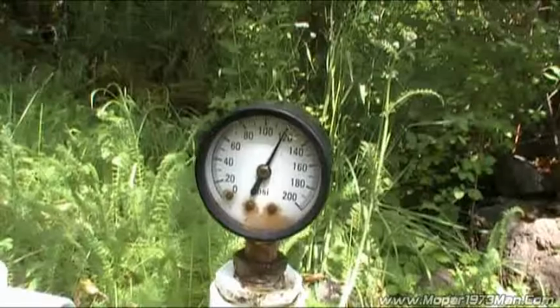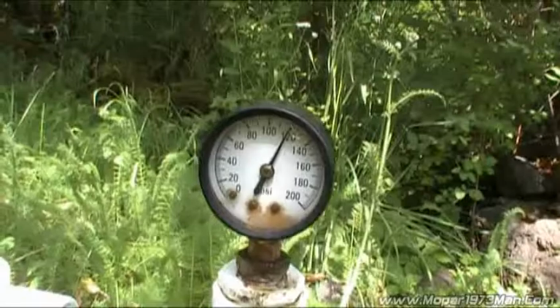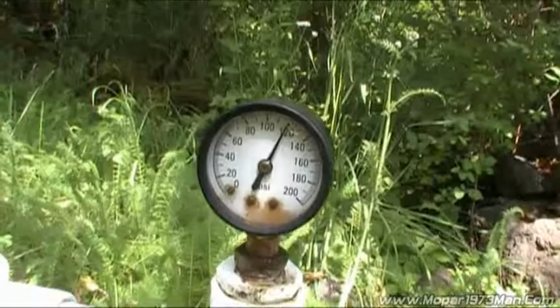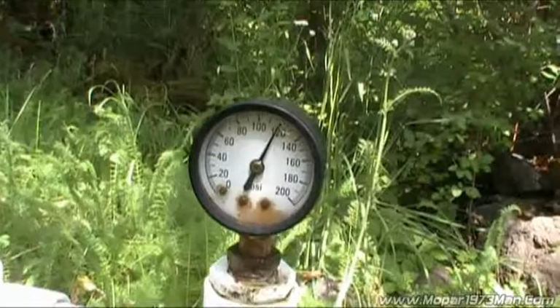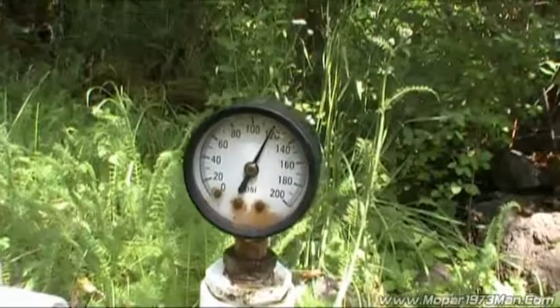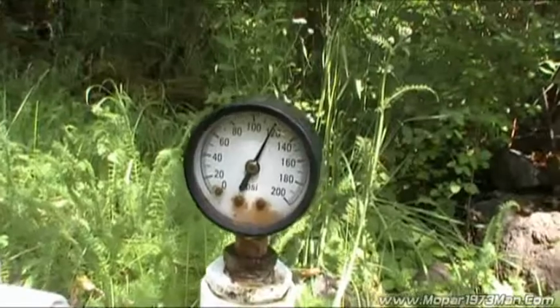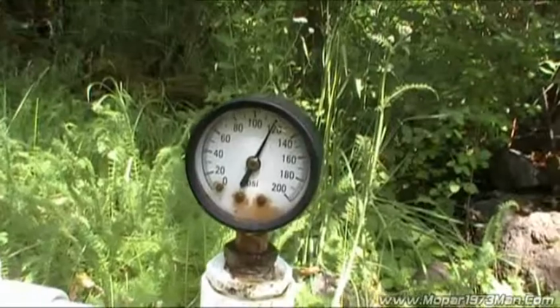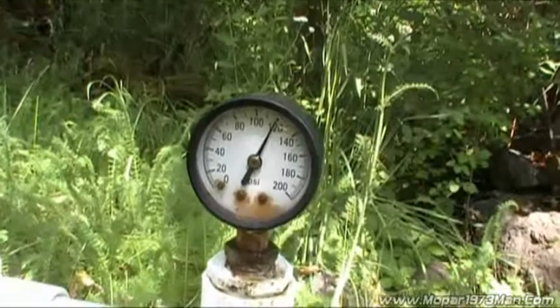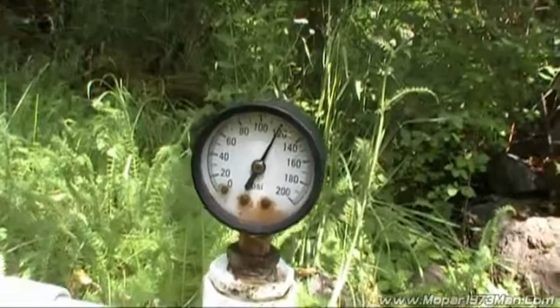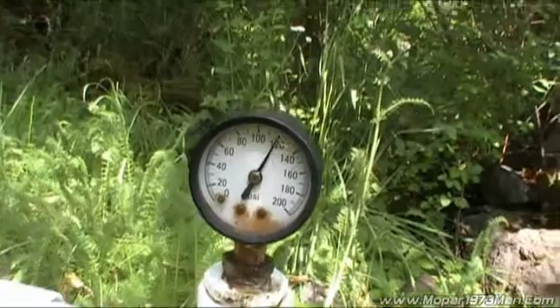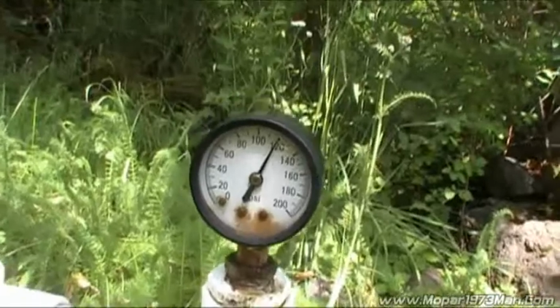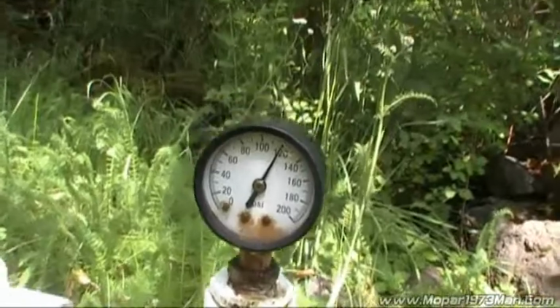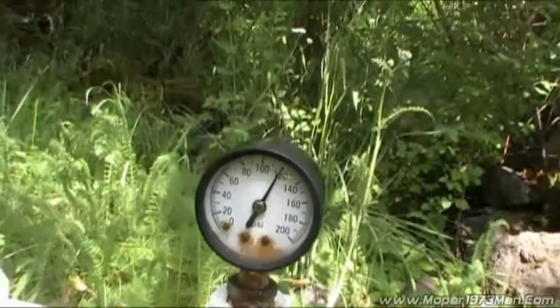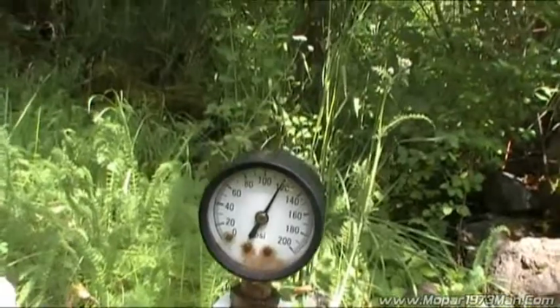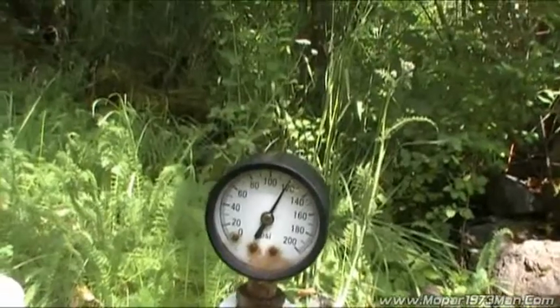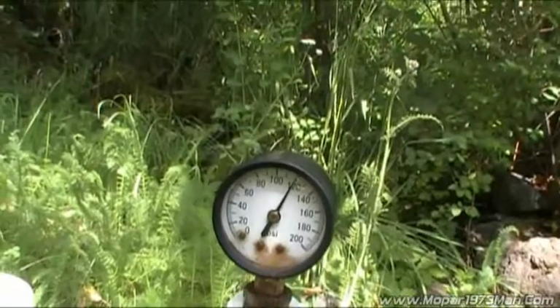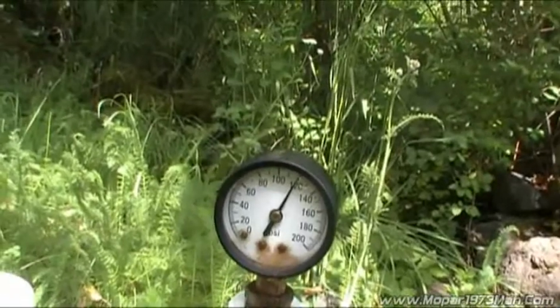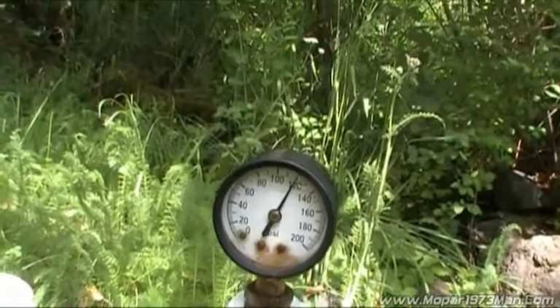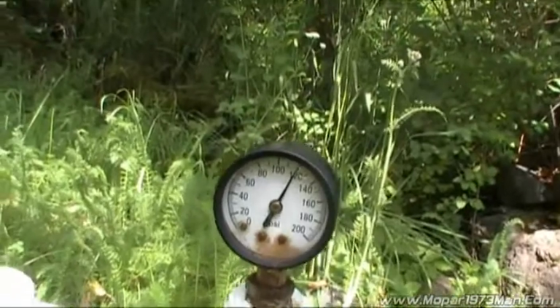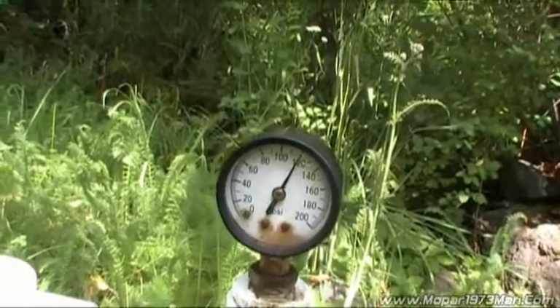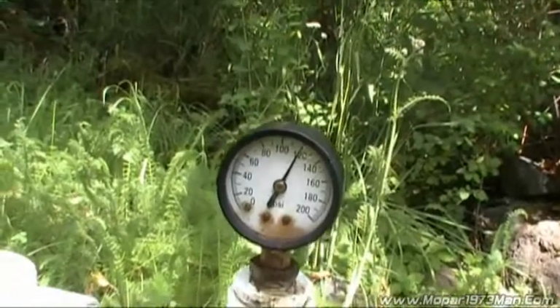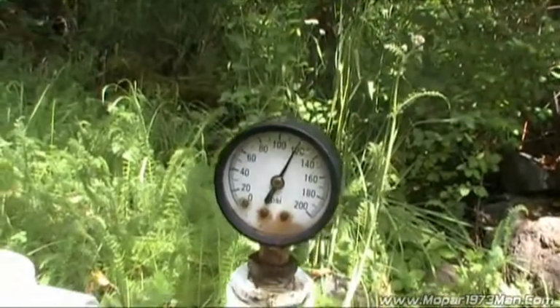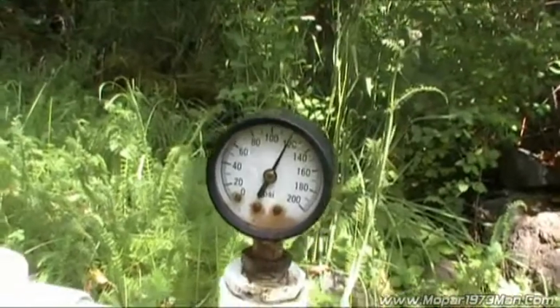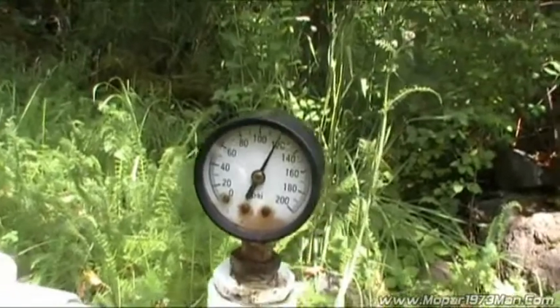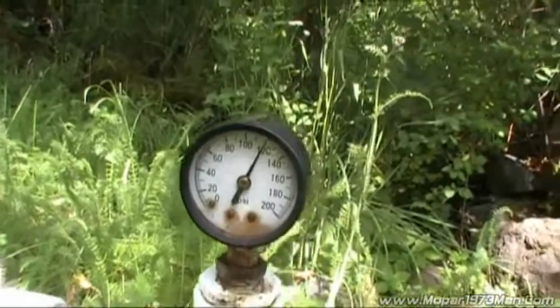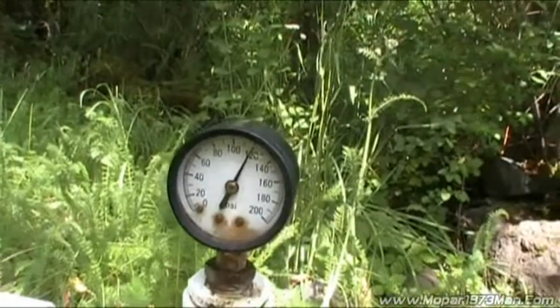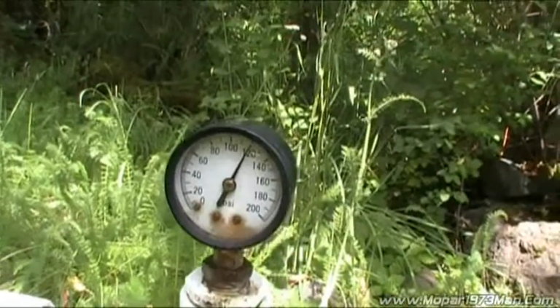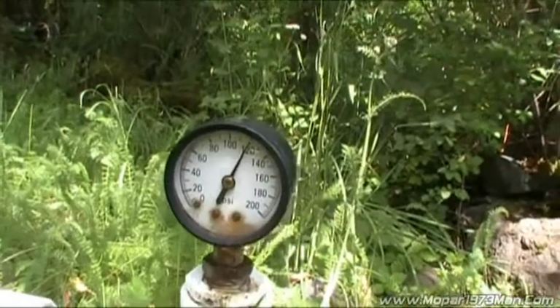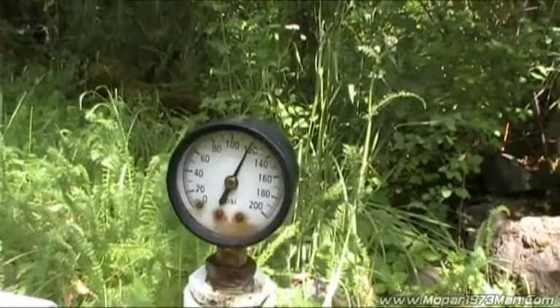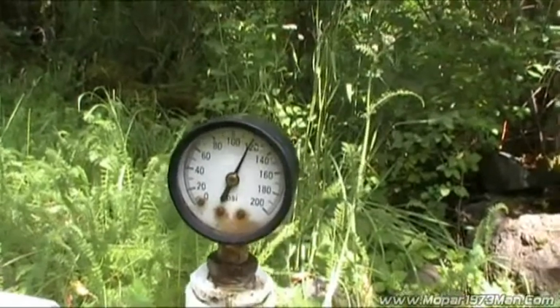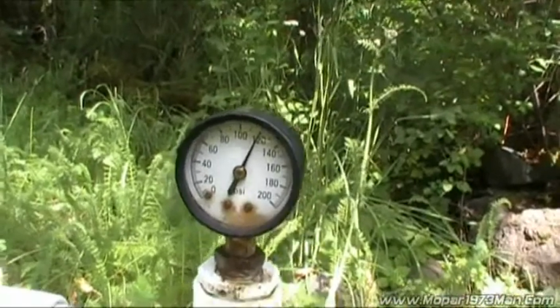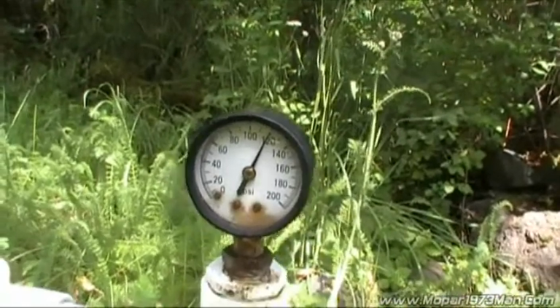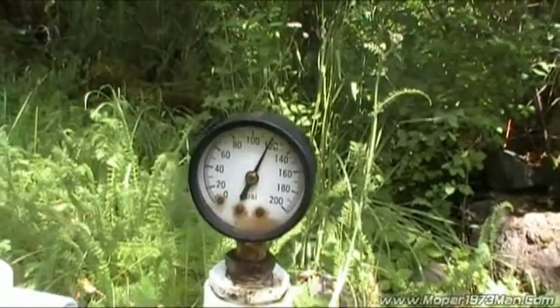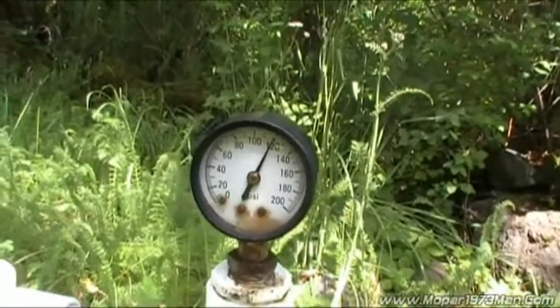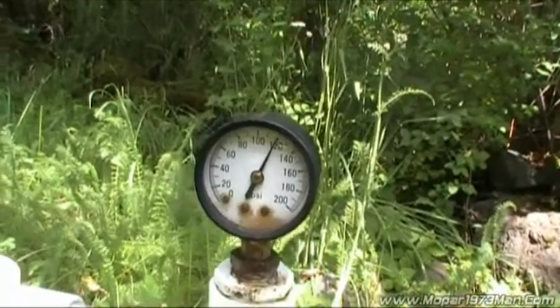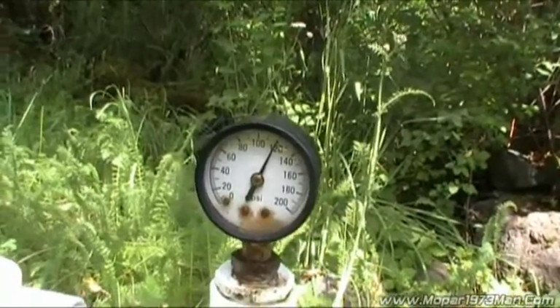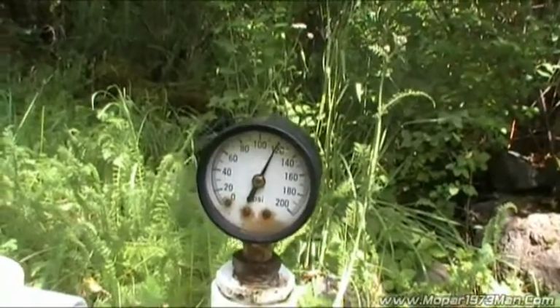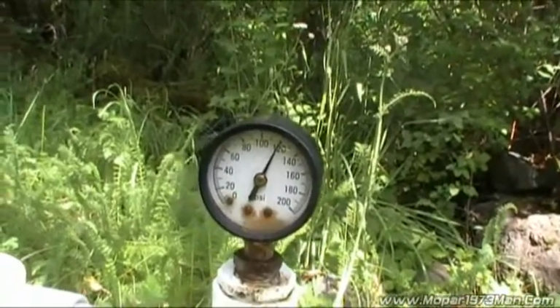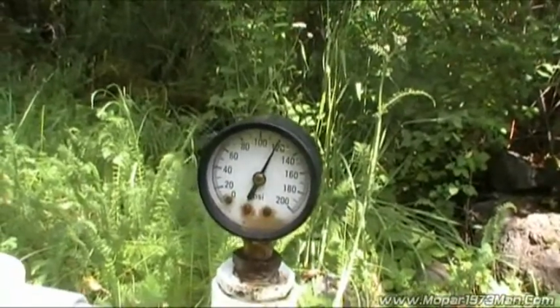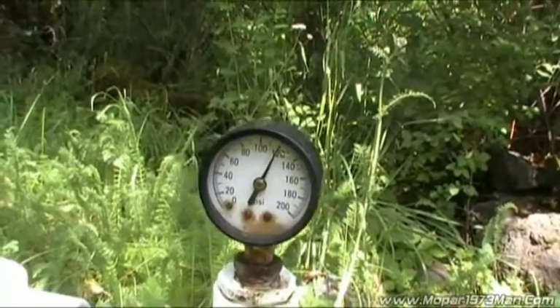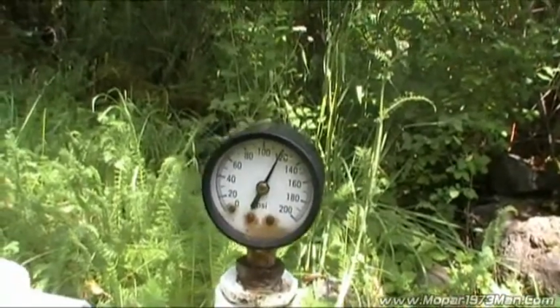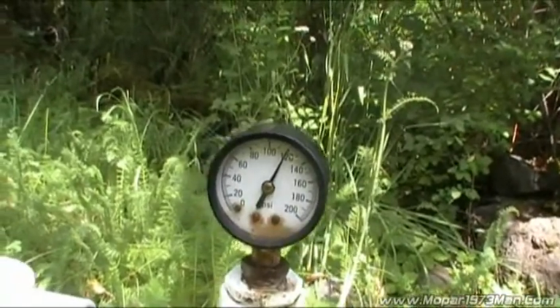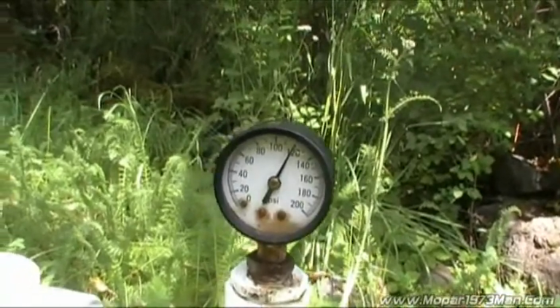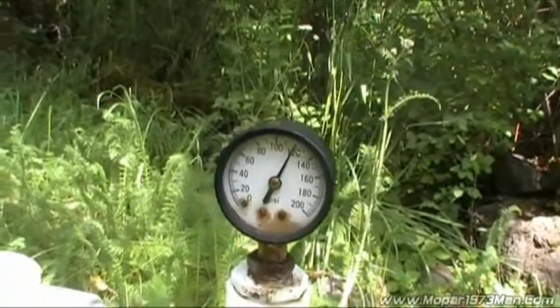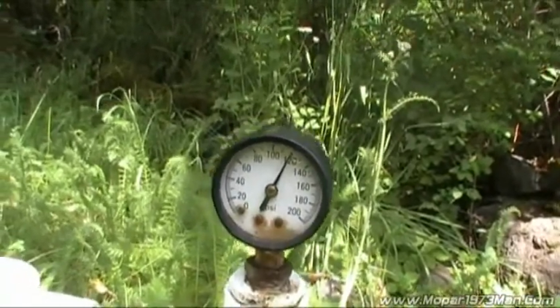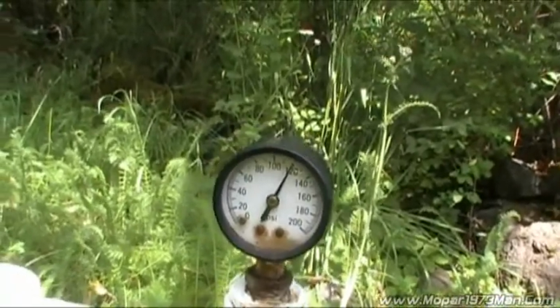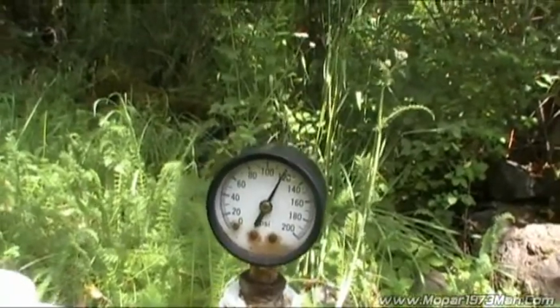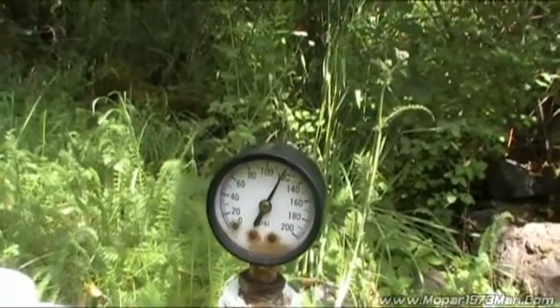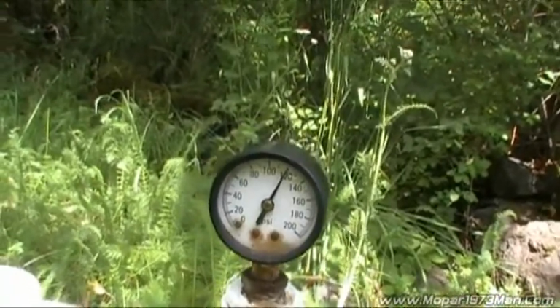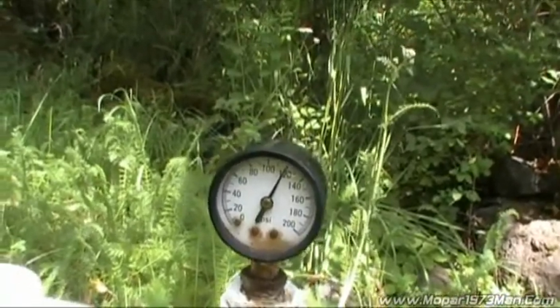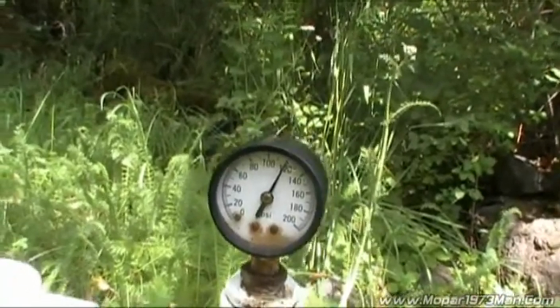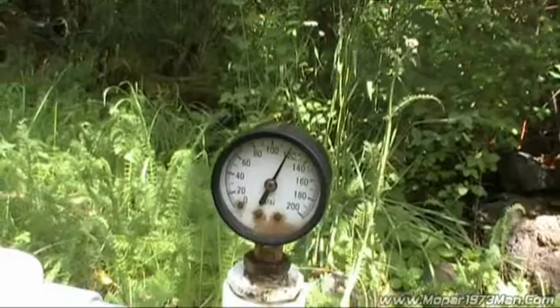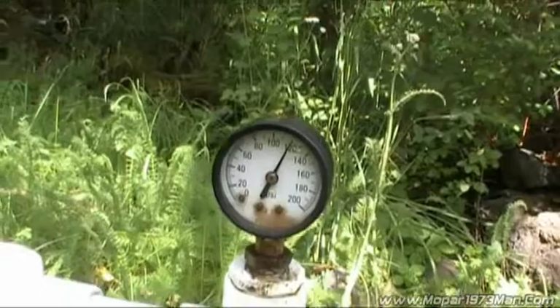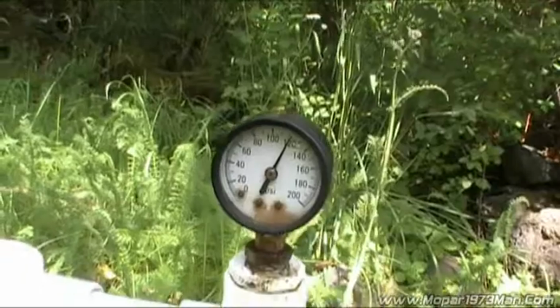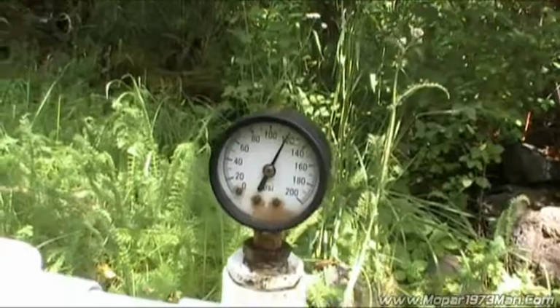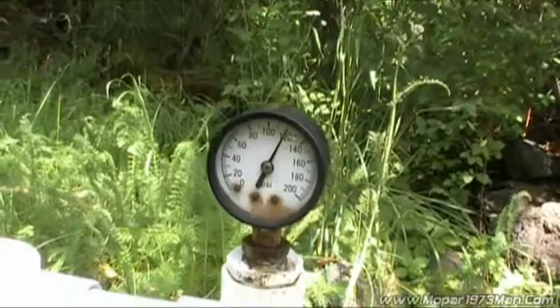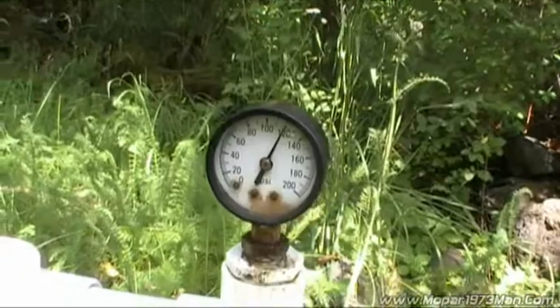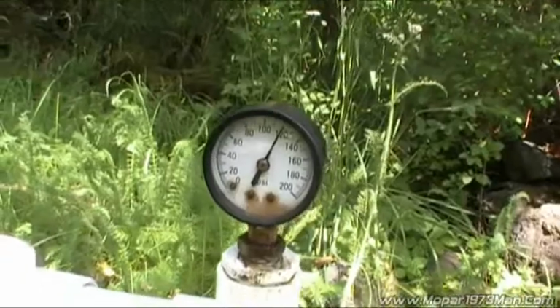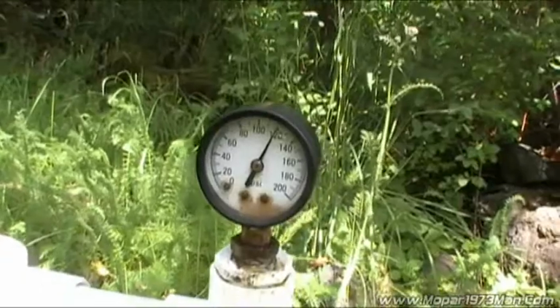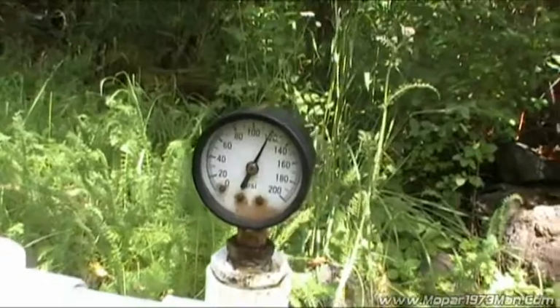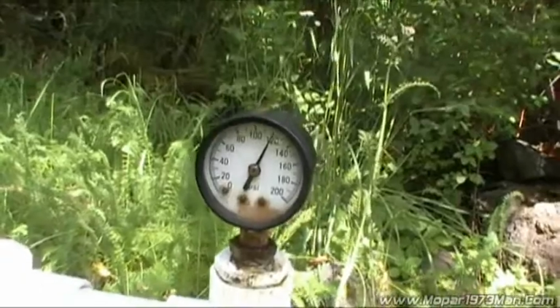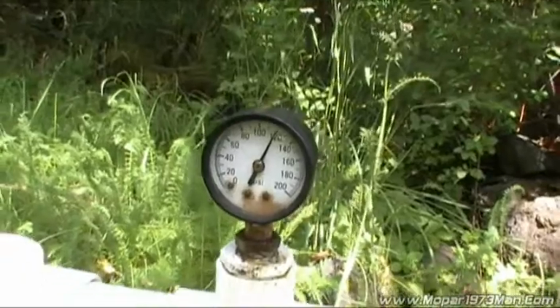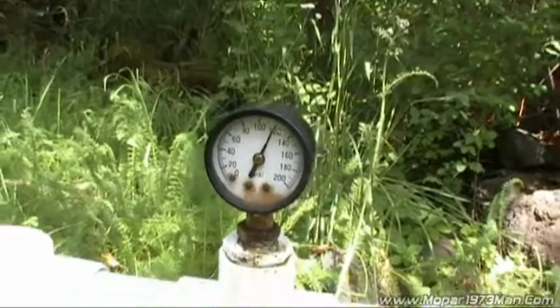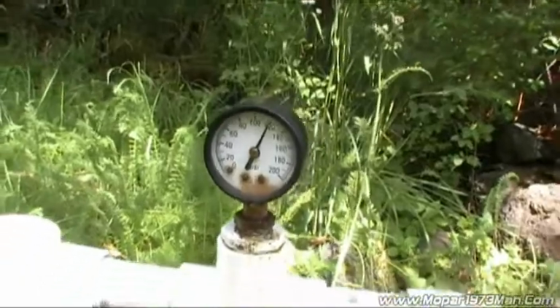Okay gang, I'm going to do a little show and tell on Water Hammer and the effects of. I'm going to use my irrigation system here in the yard.